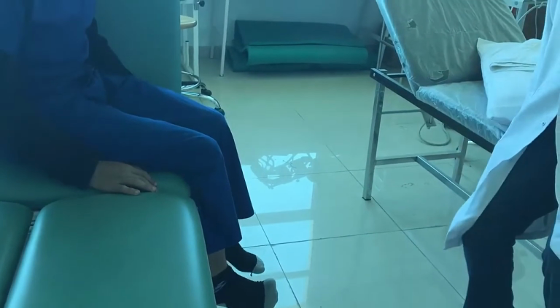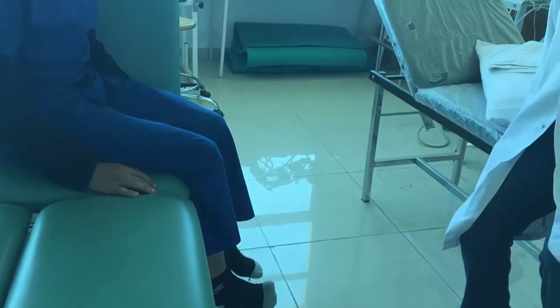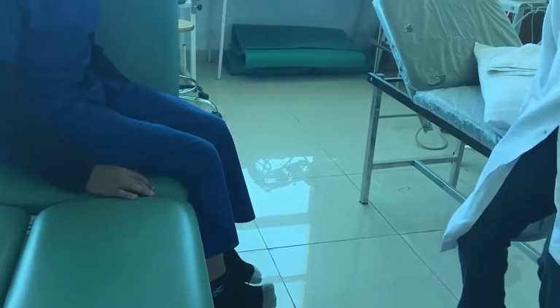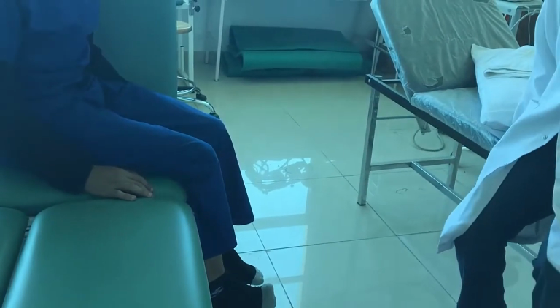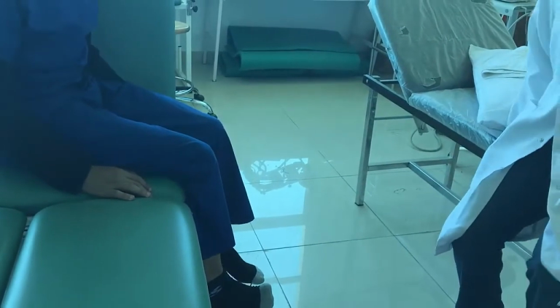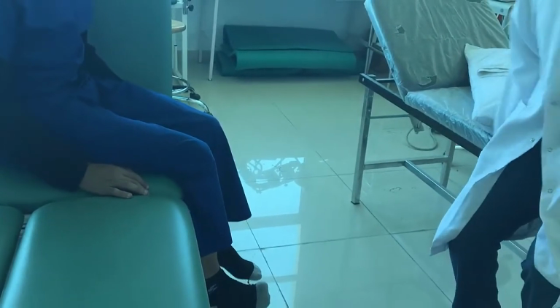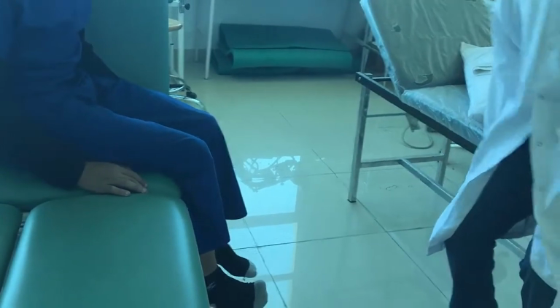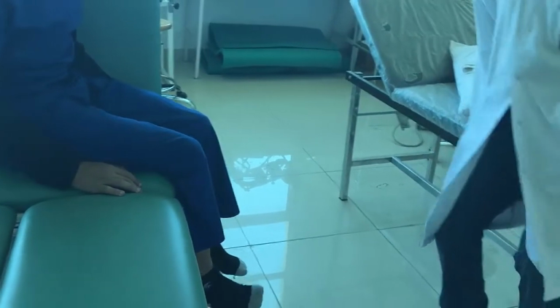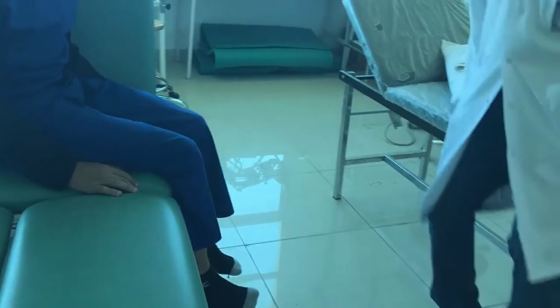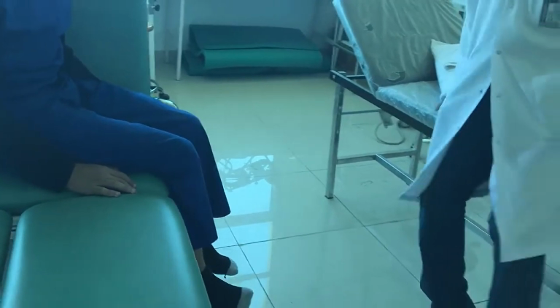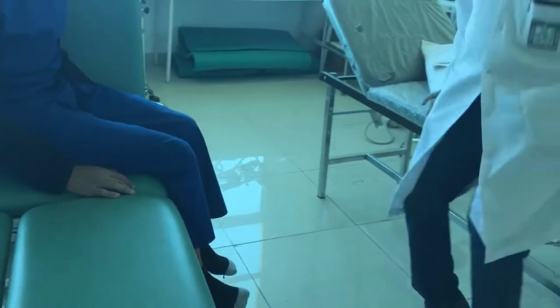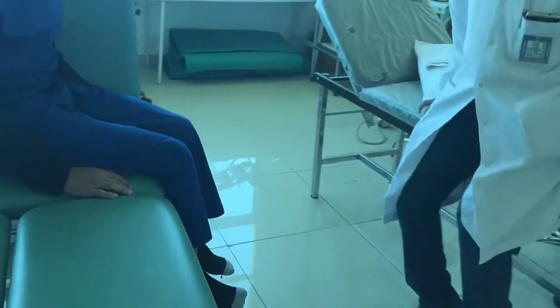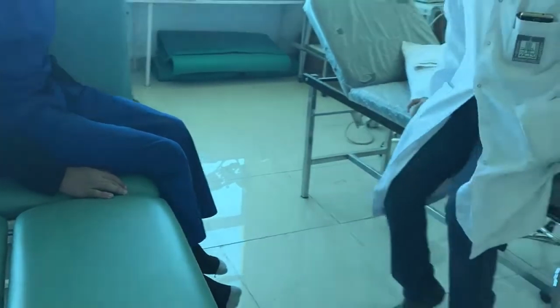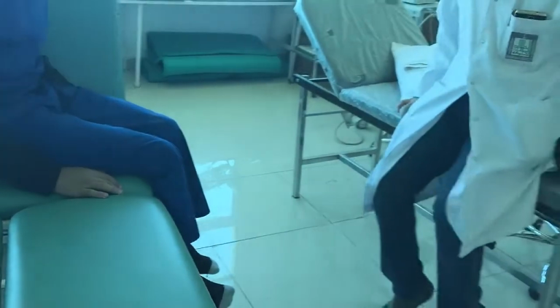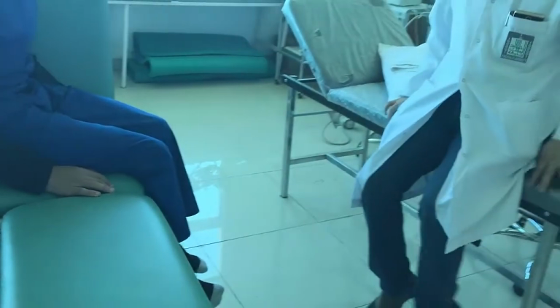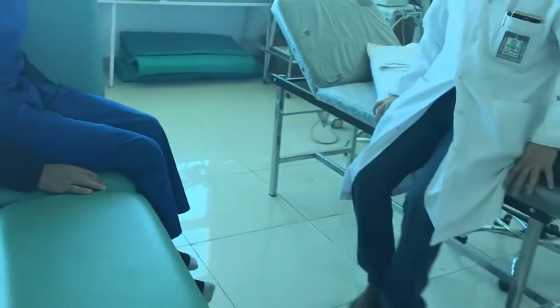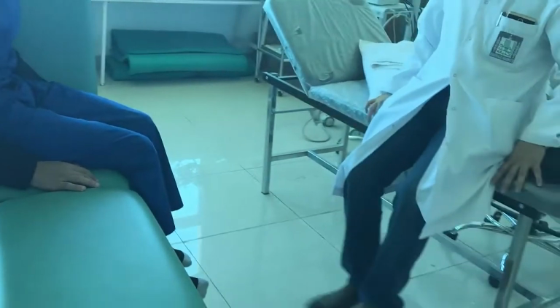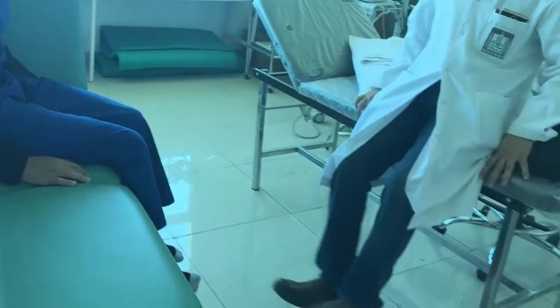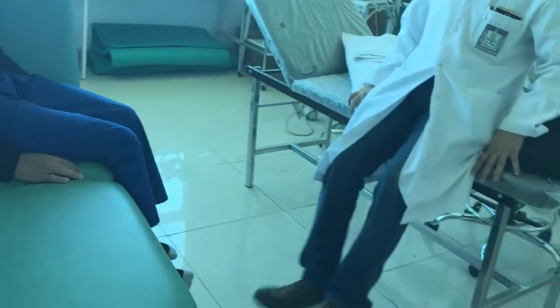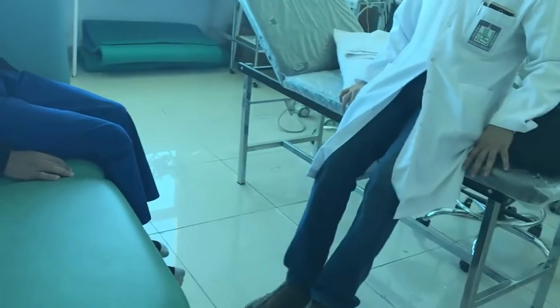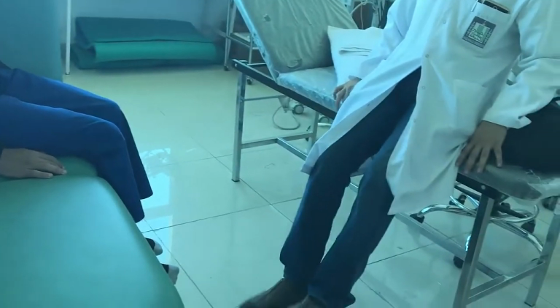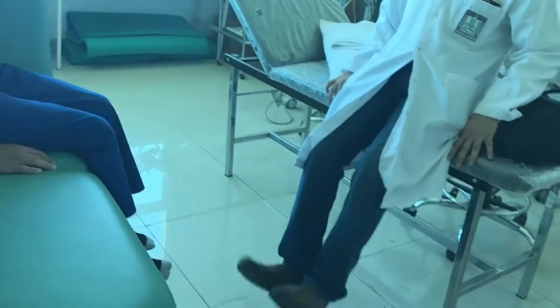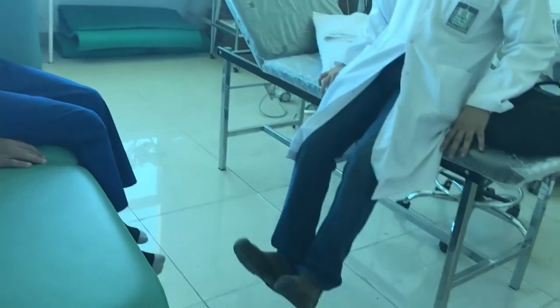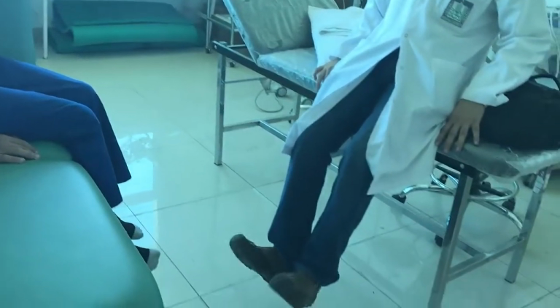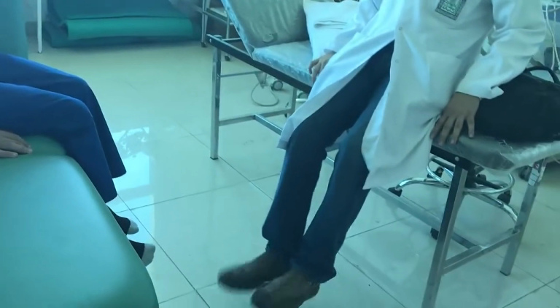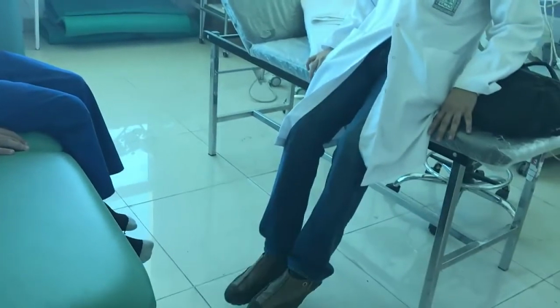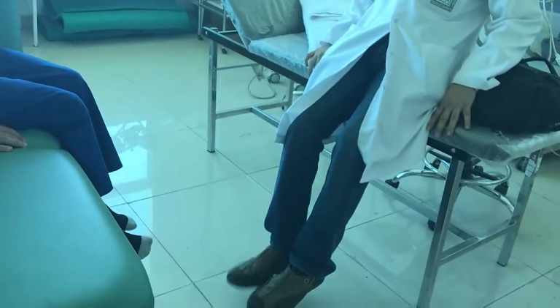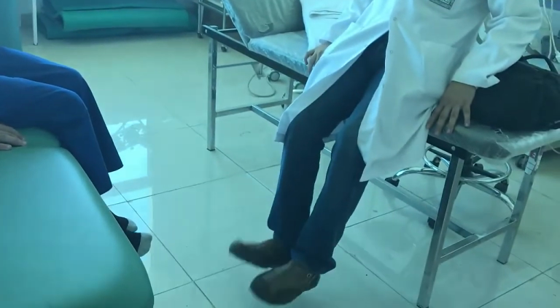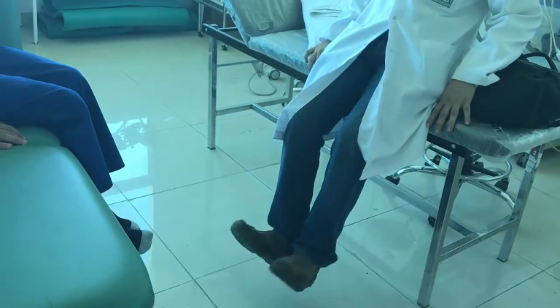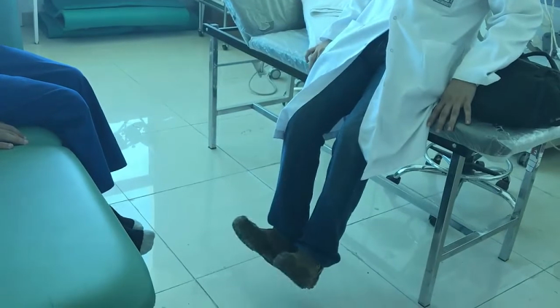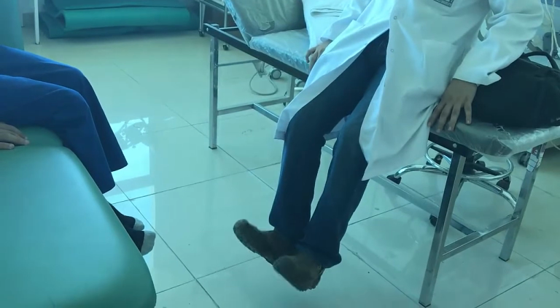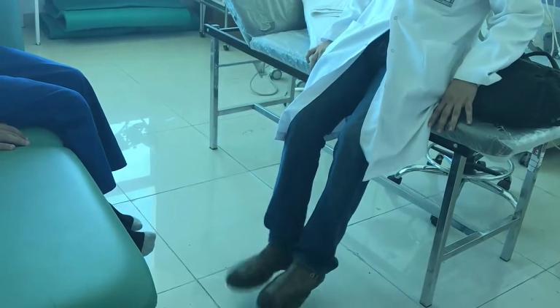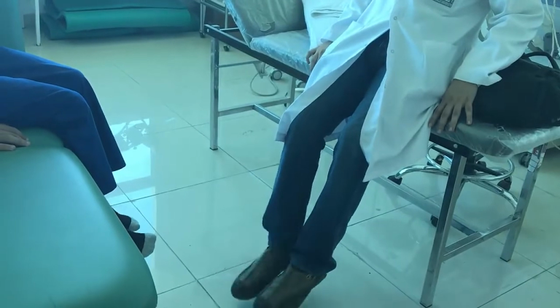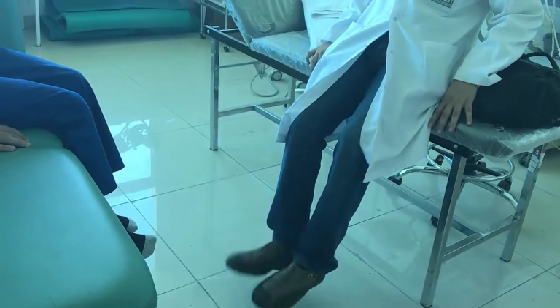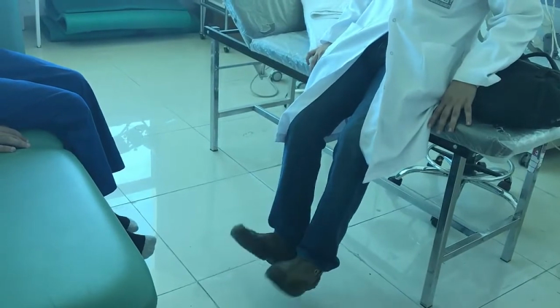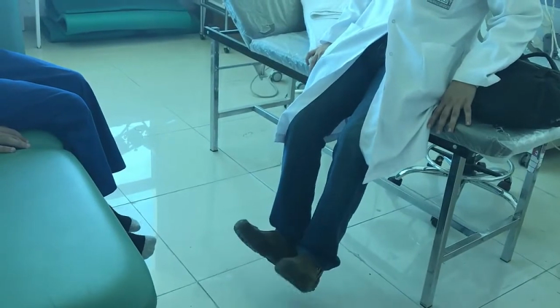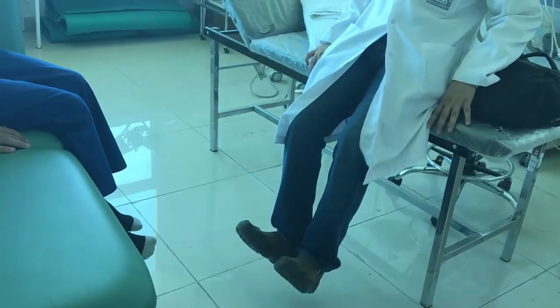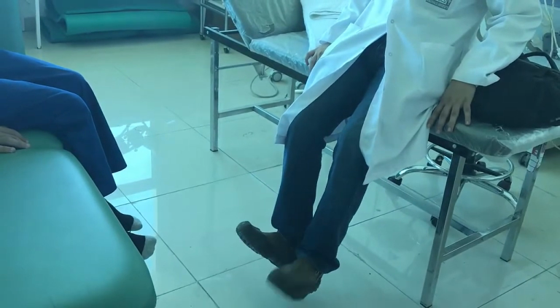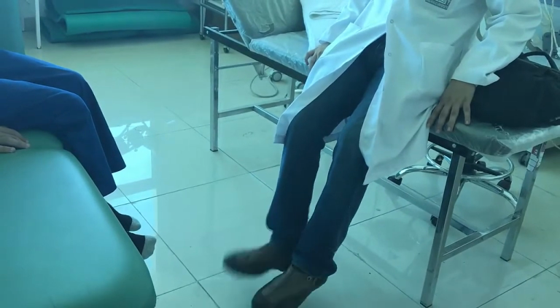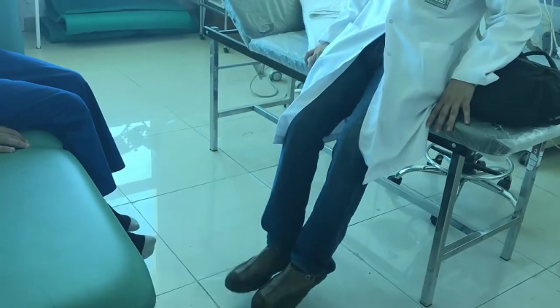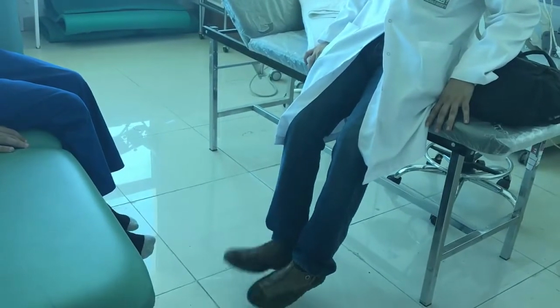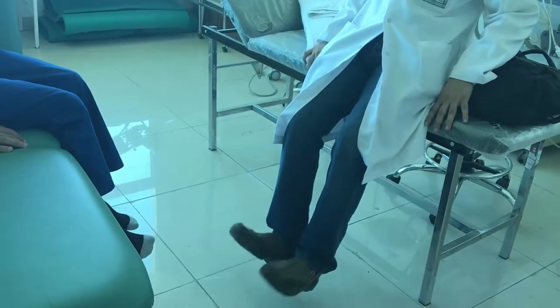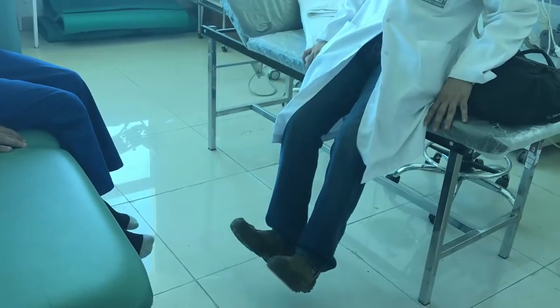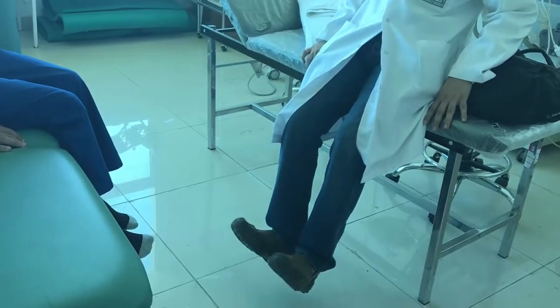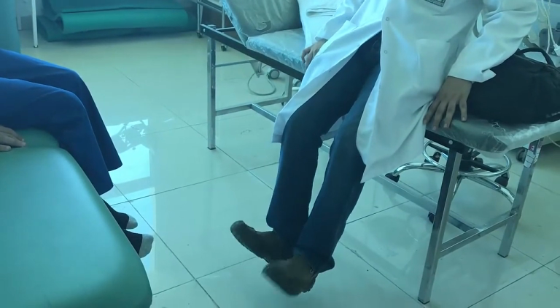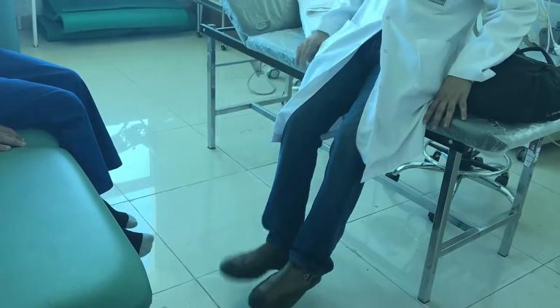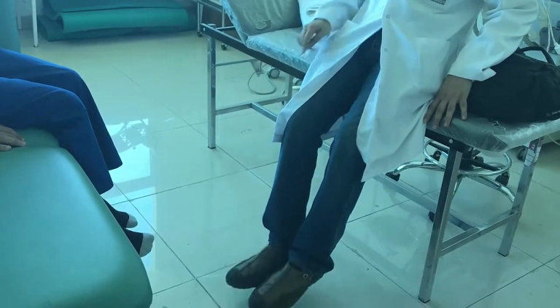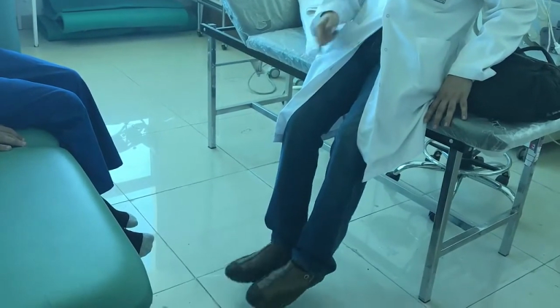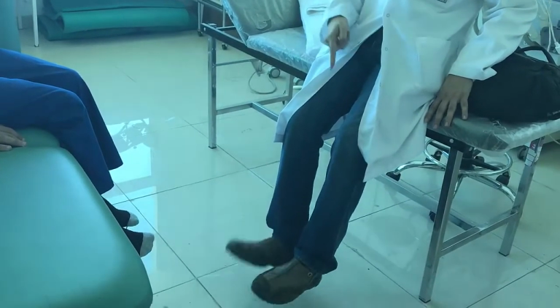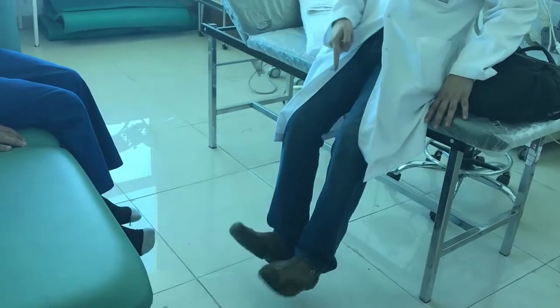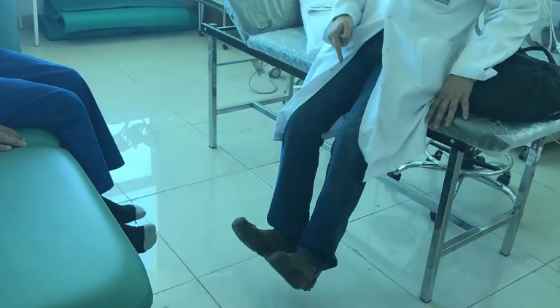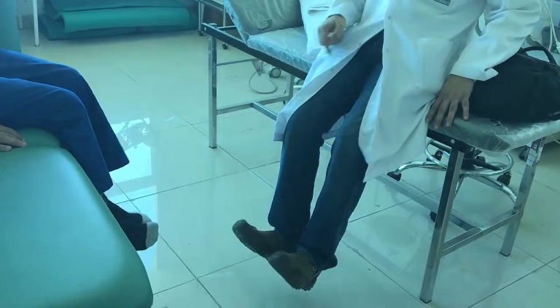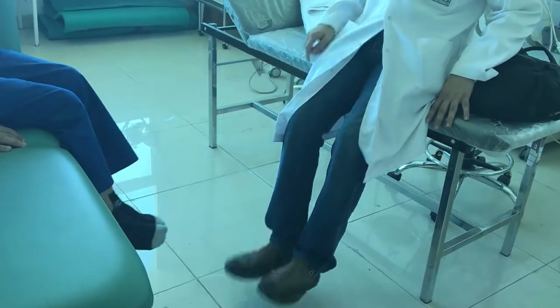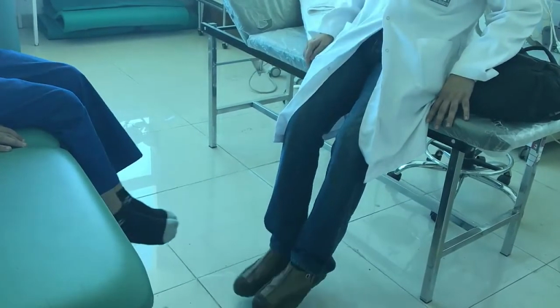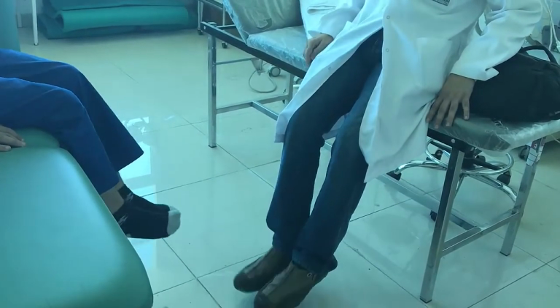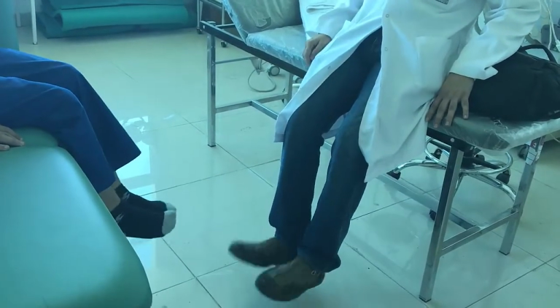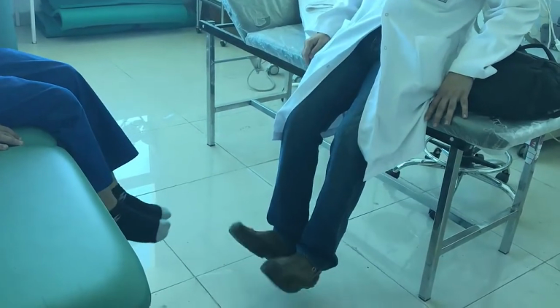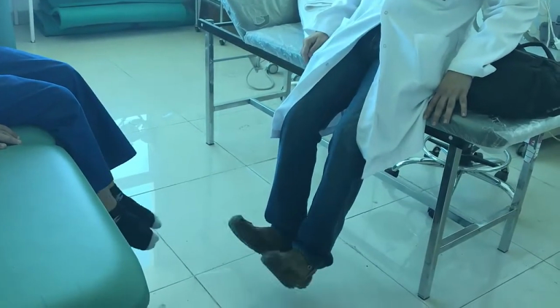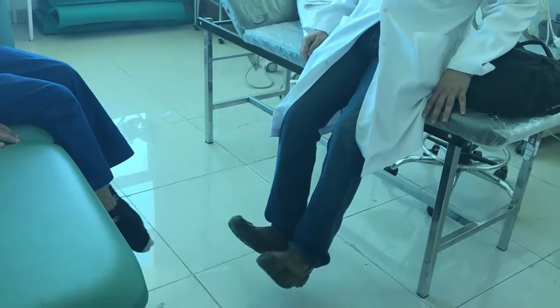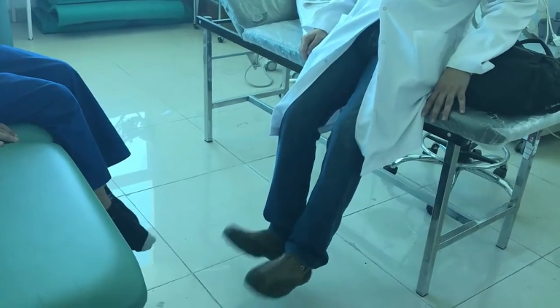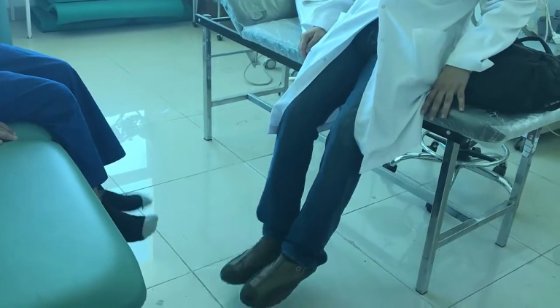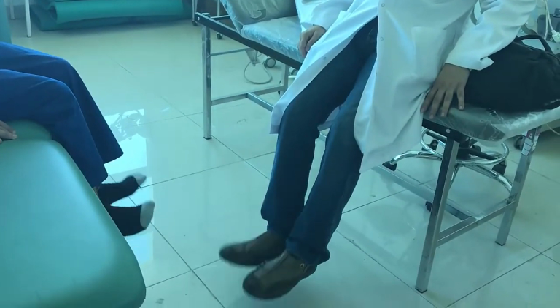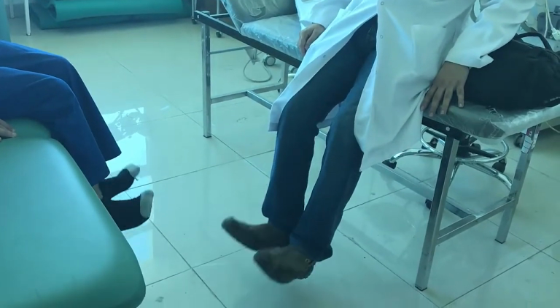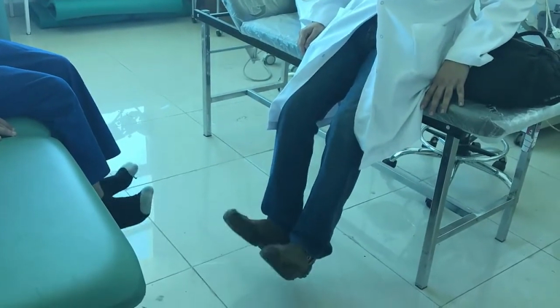Demonstrate the ankle pump movement to the patient: this is the ankle pump movement — see my feet, do the same.